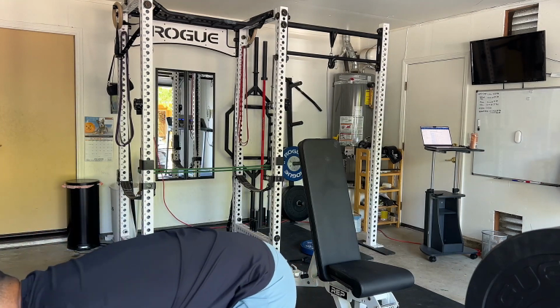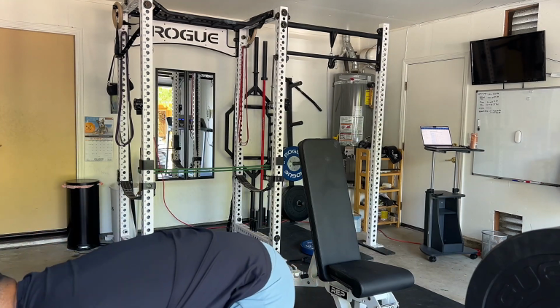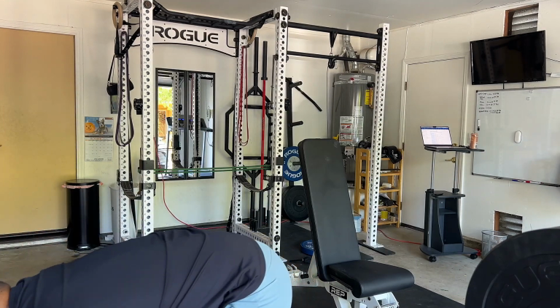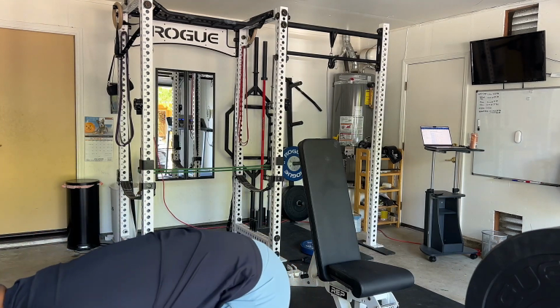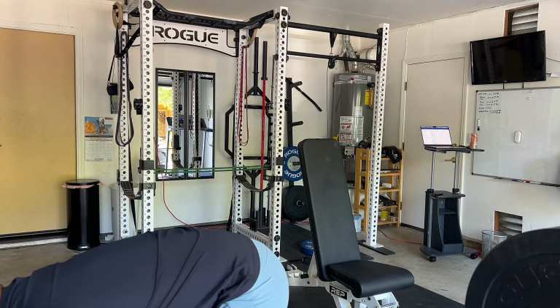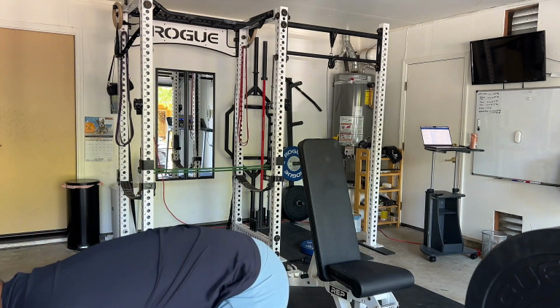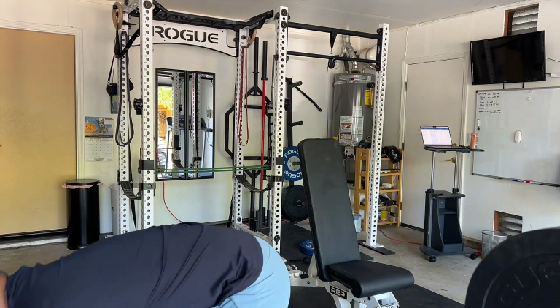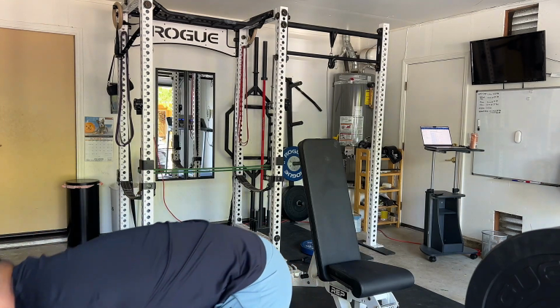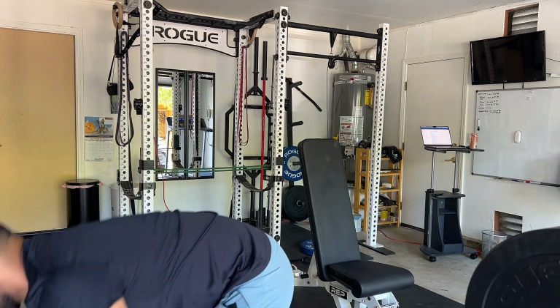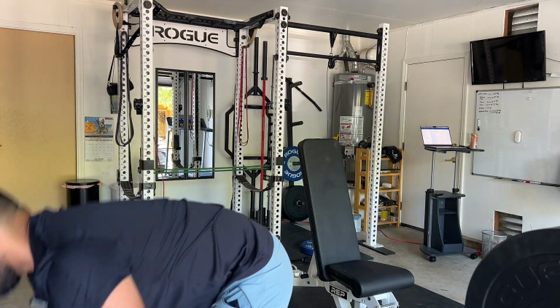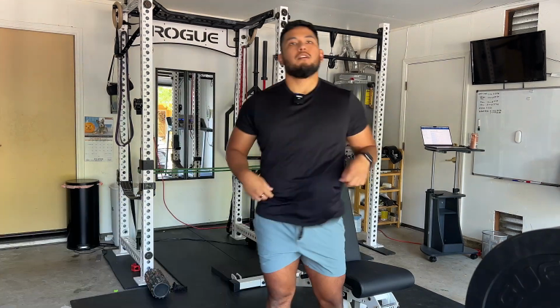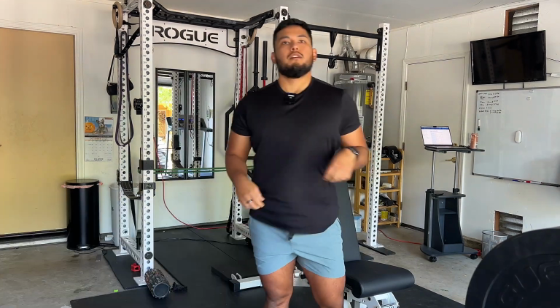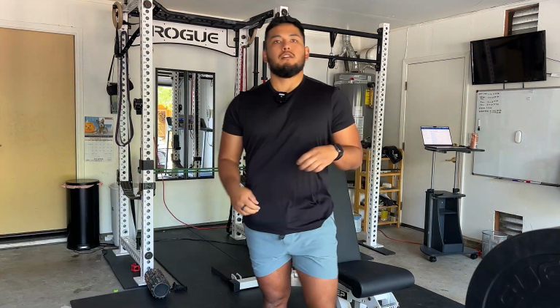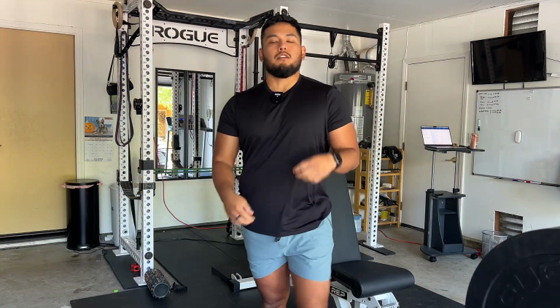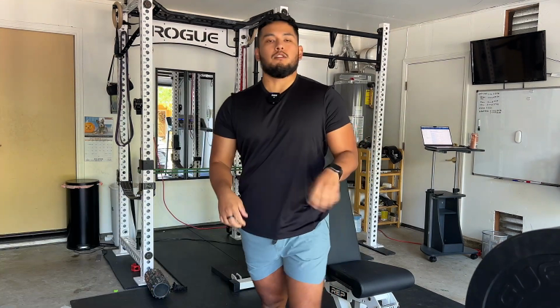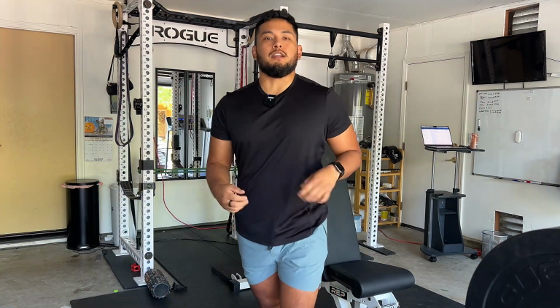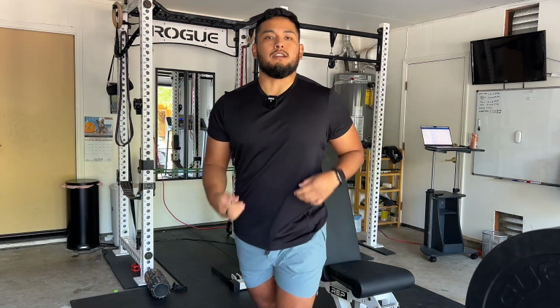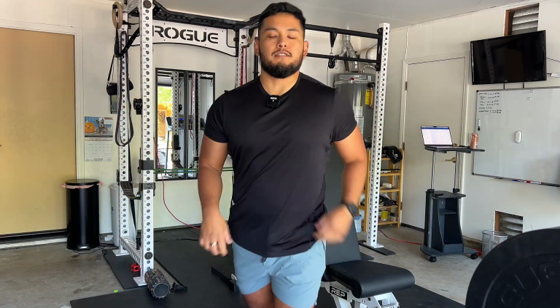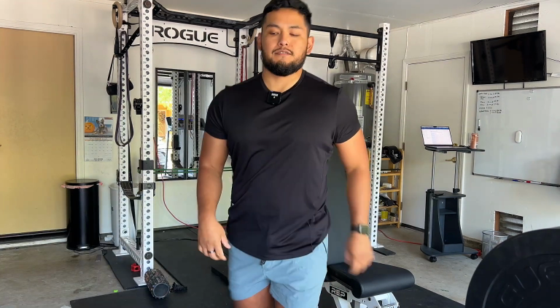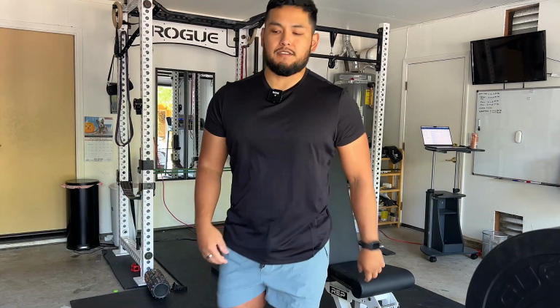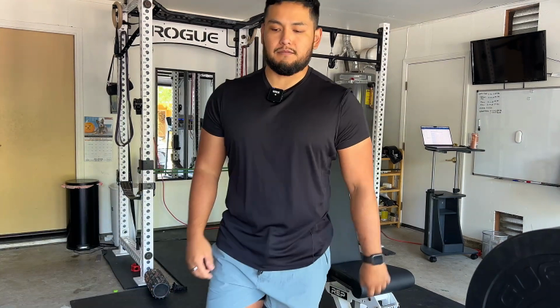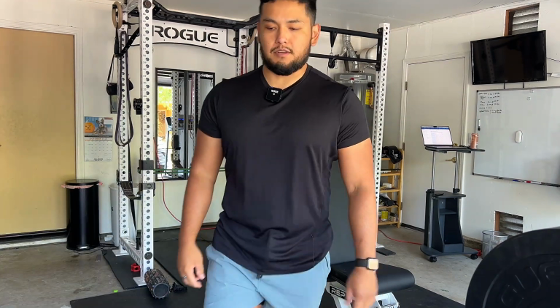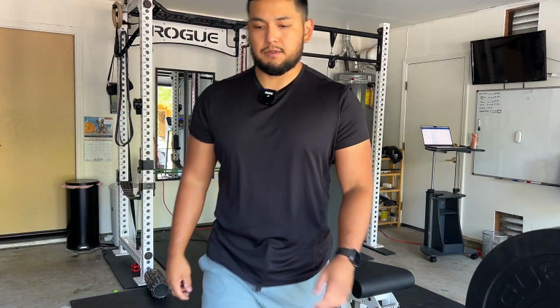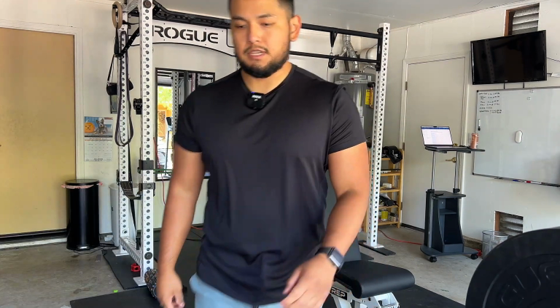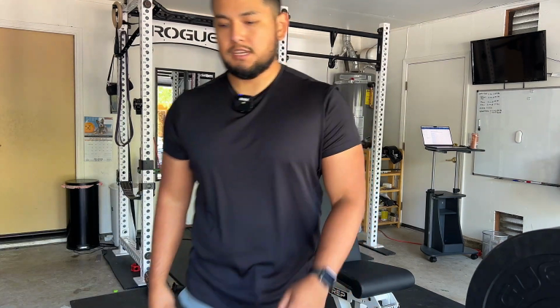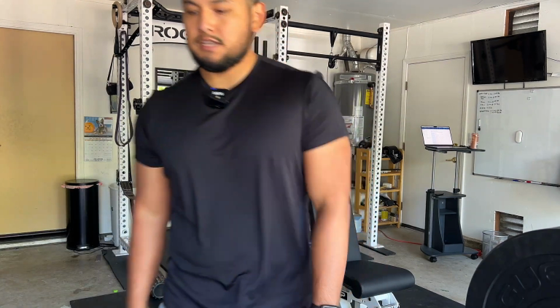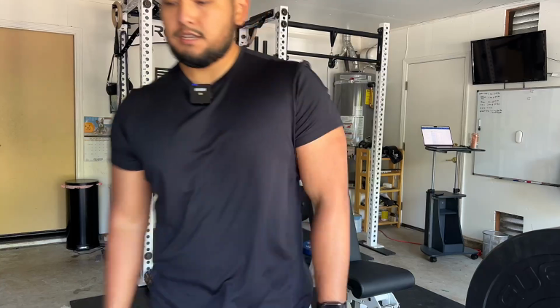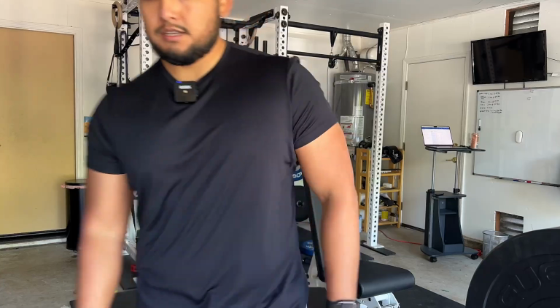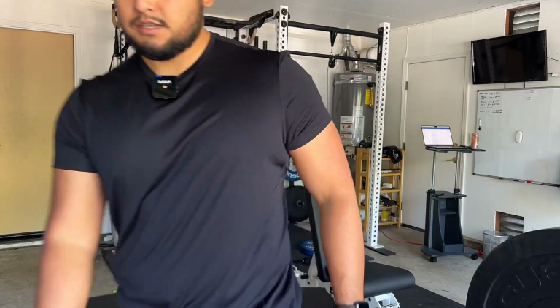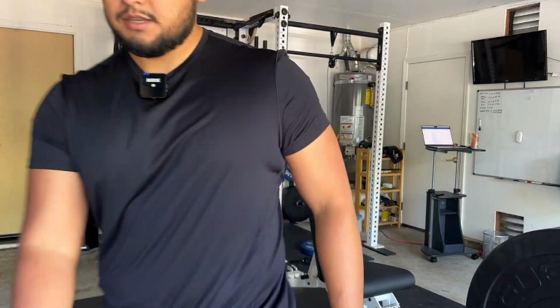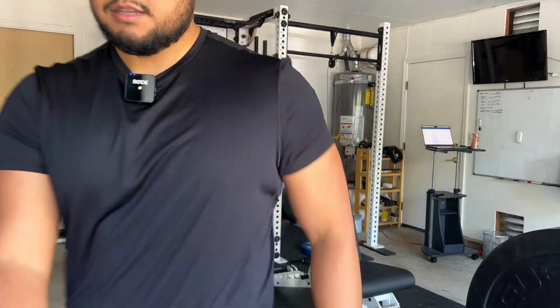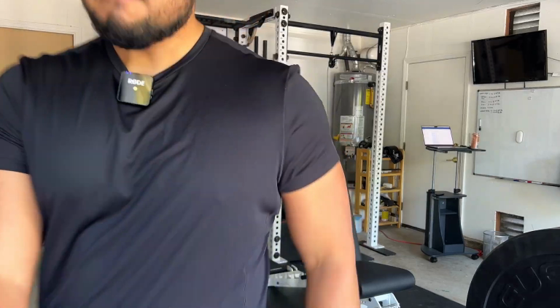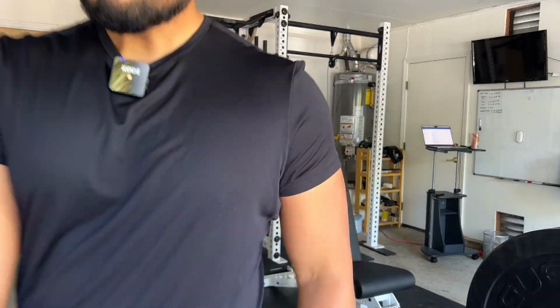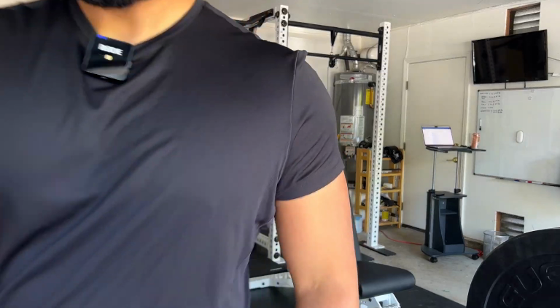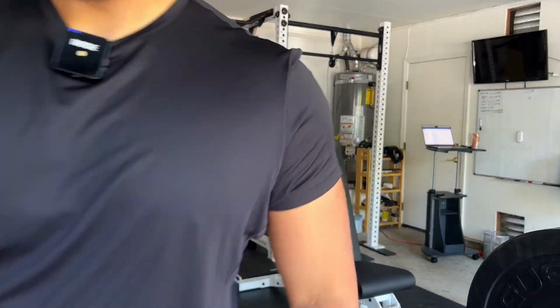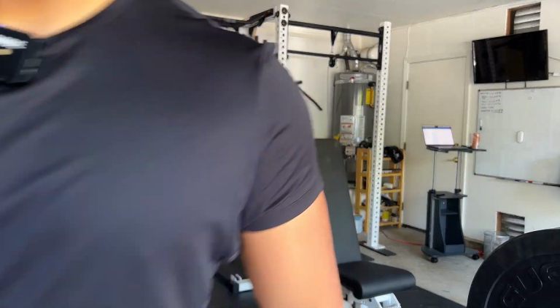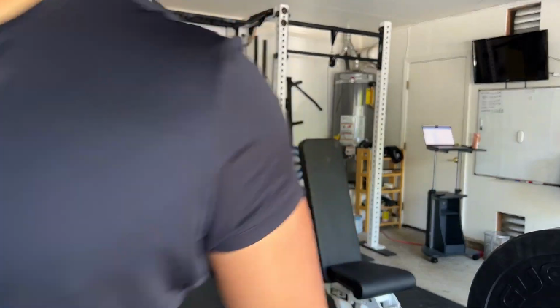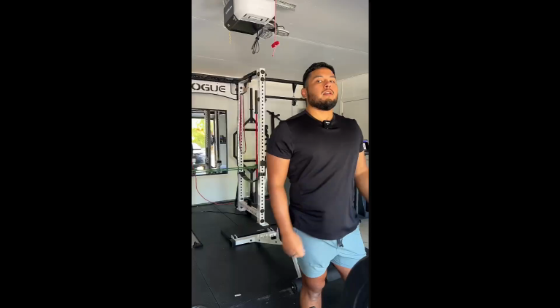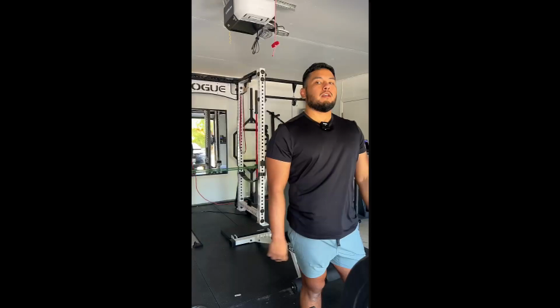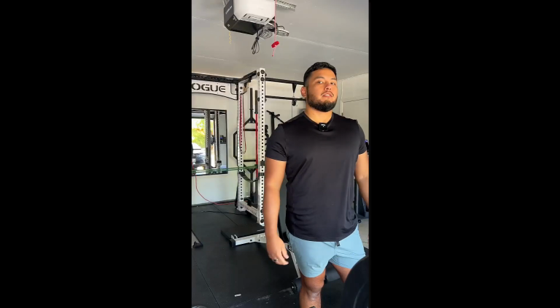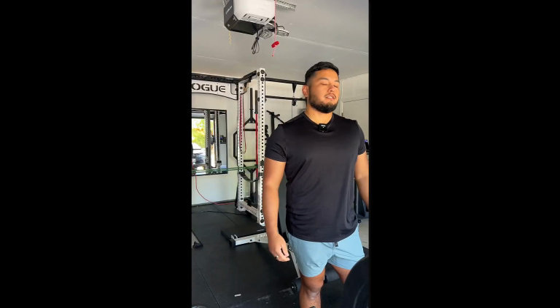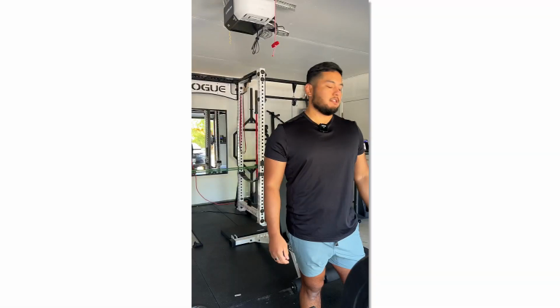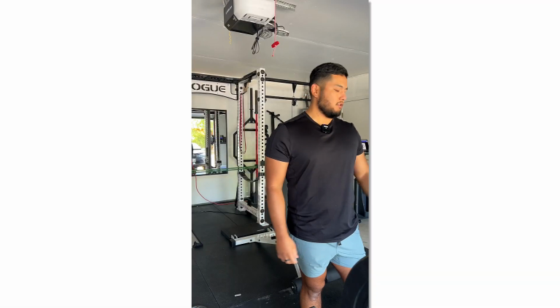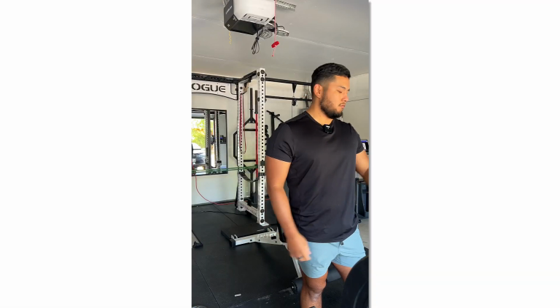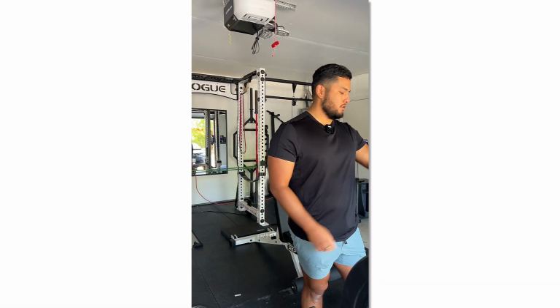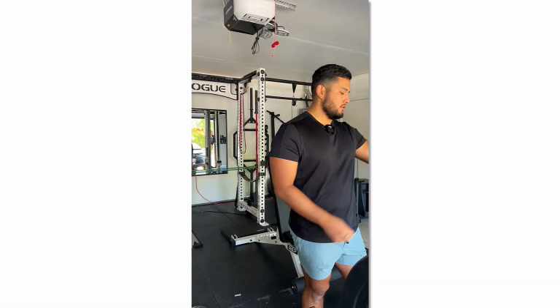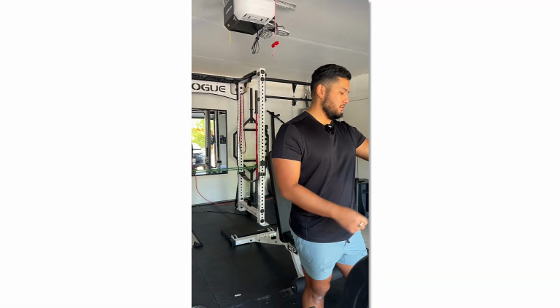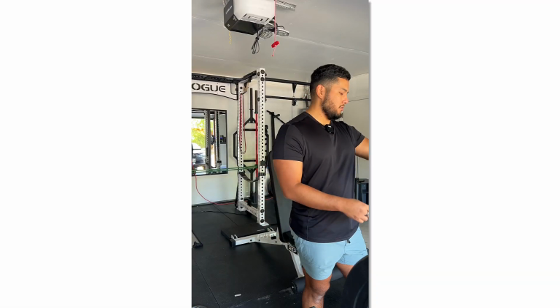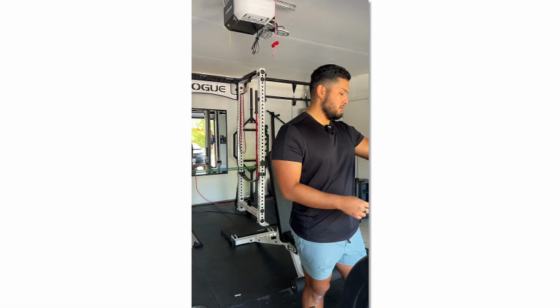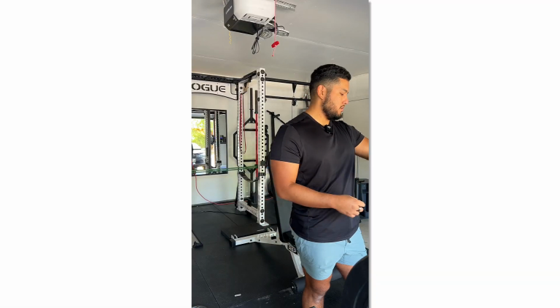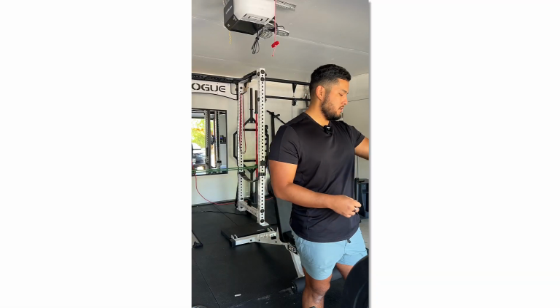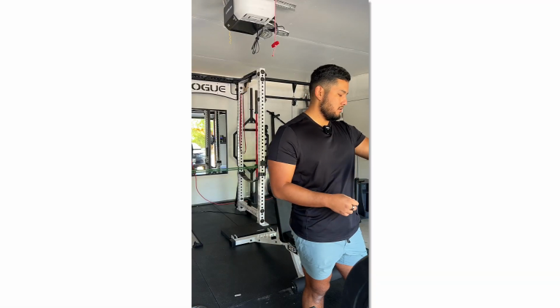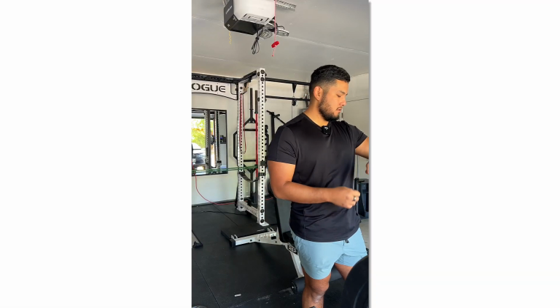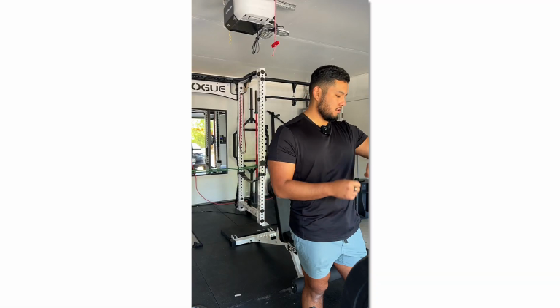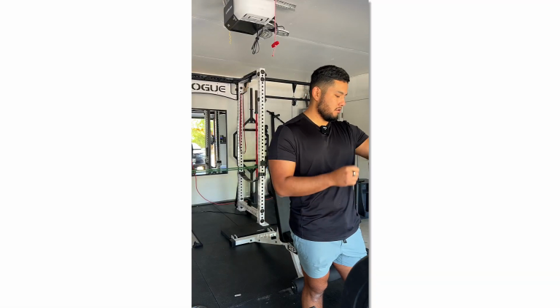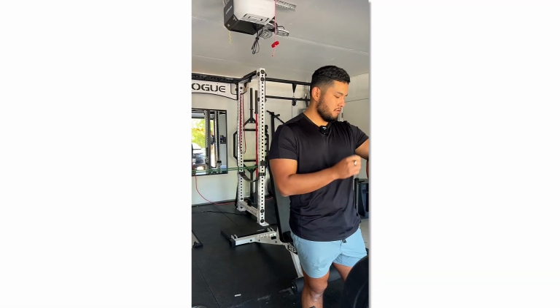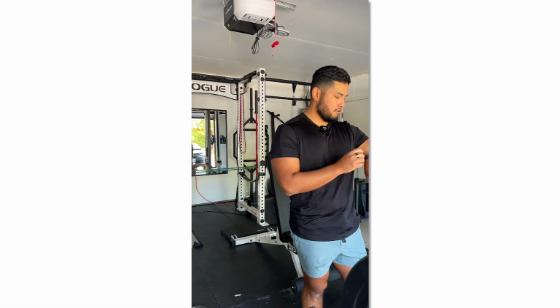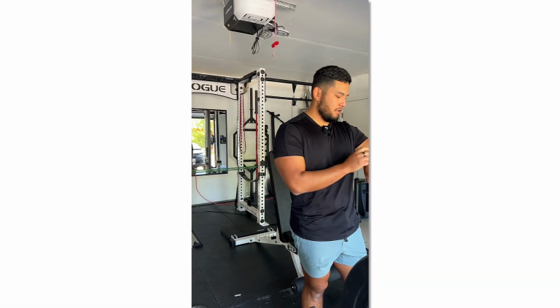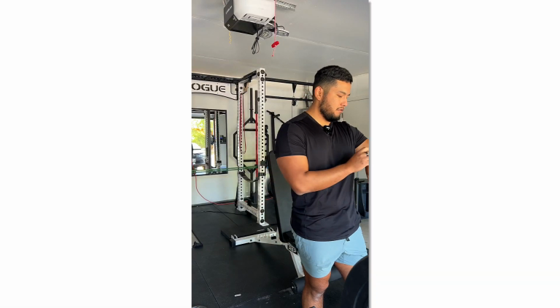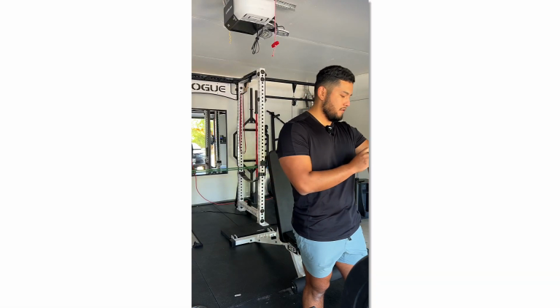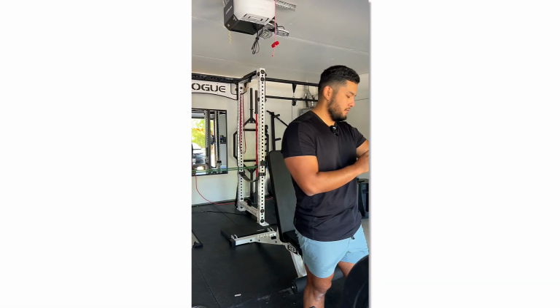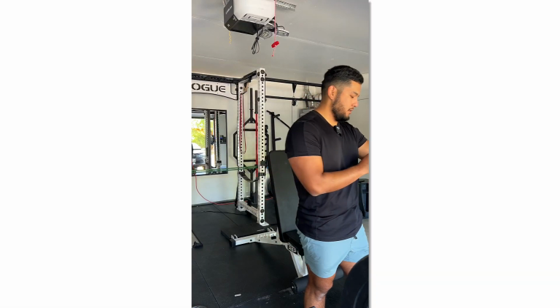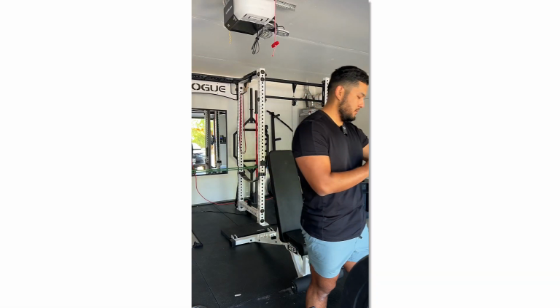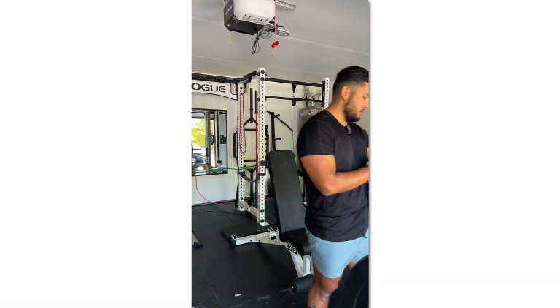All right, five reps. Set number two, let's go — 85 pounds.